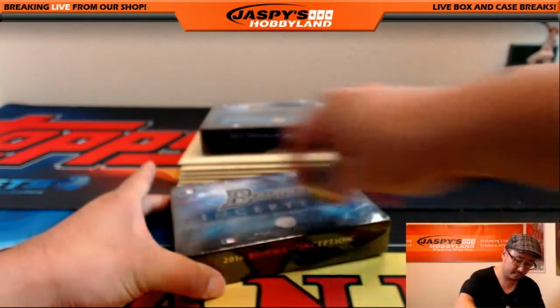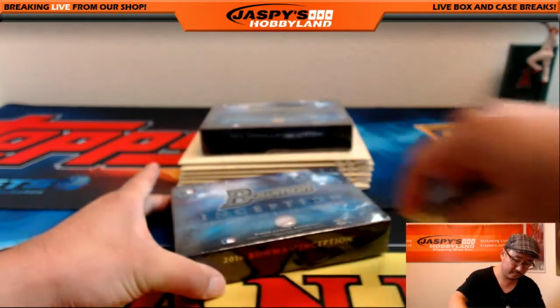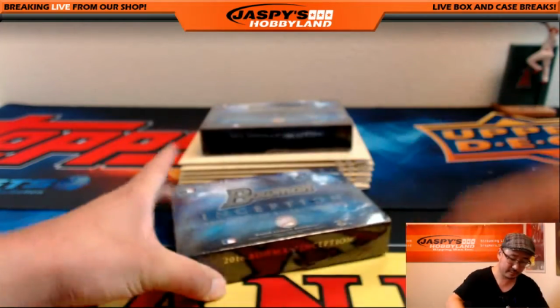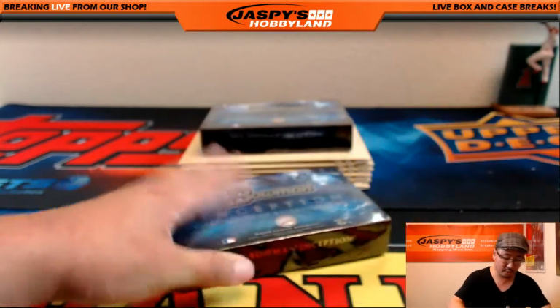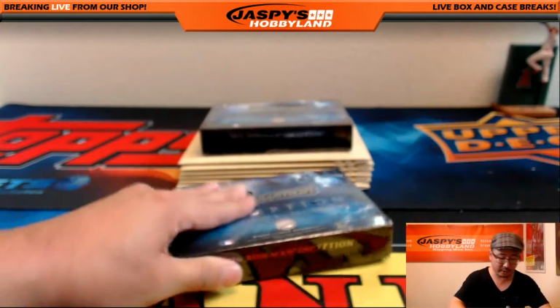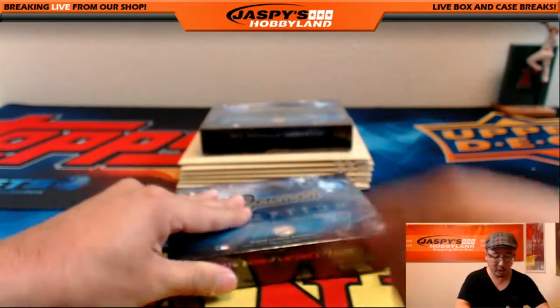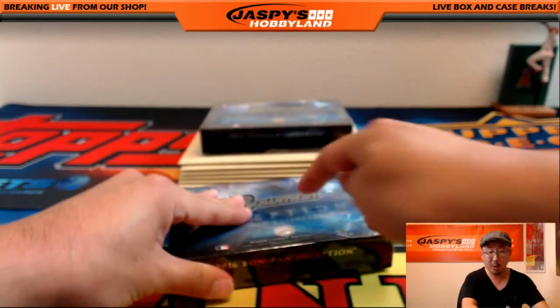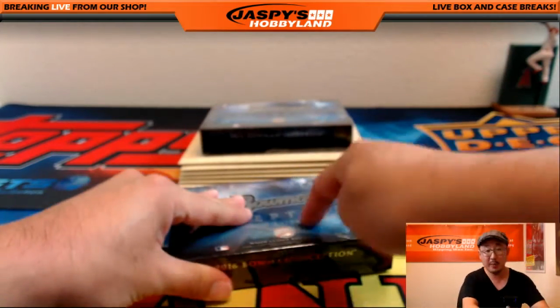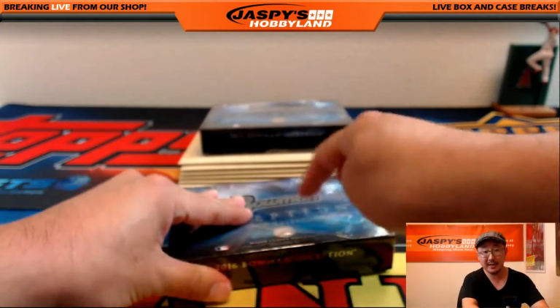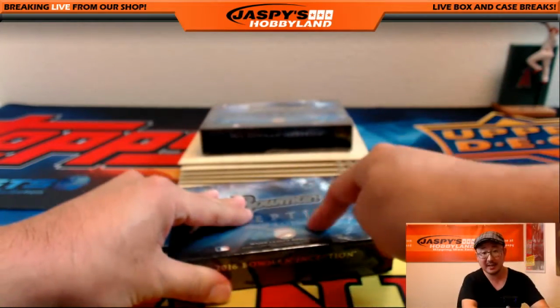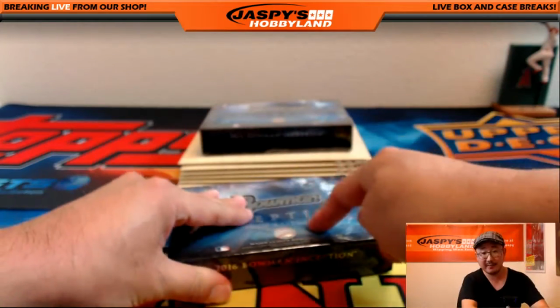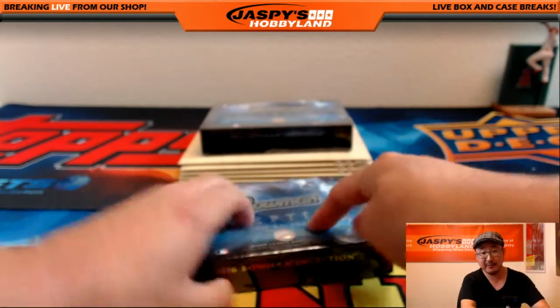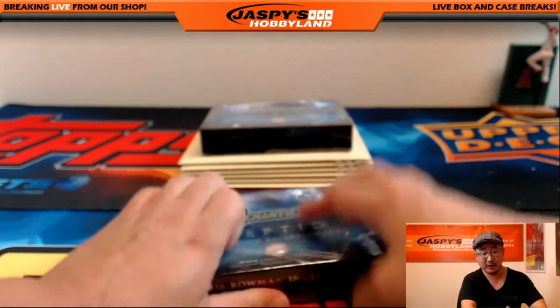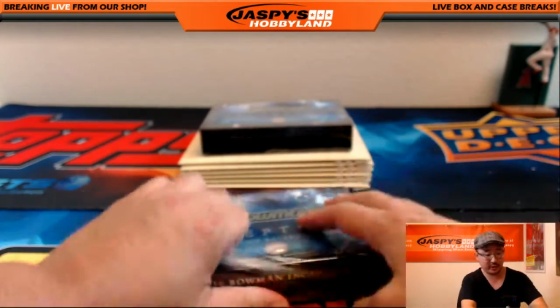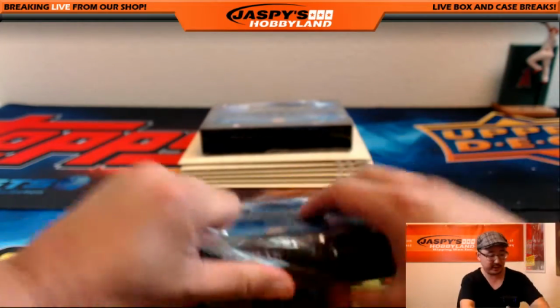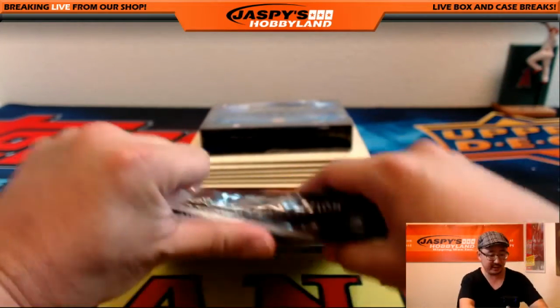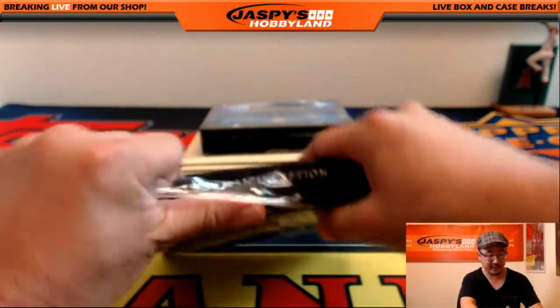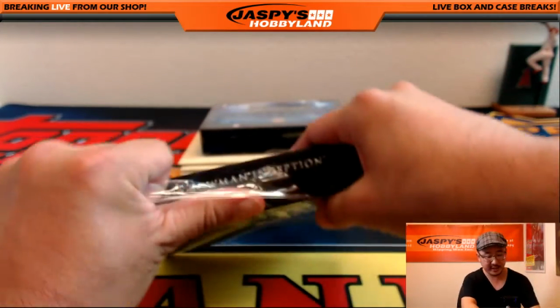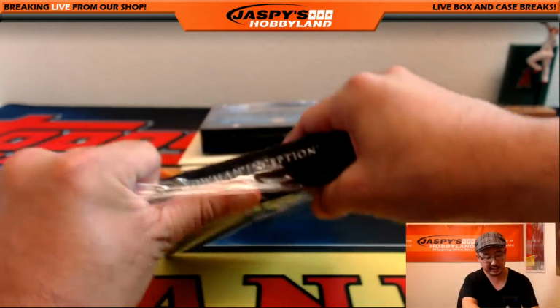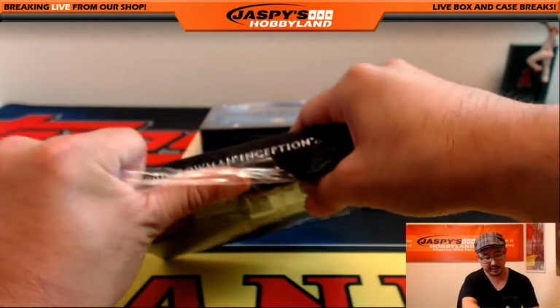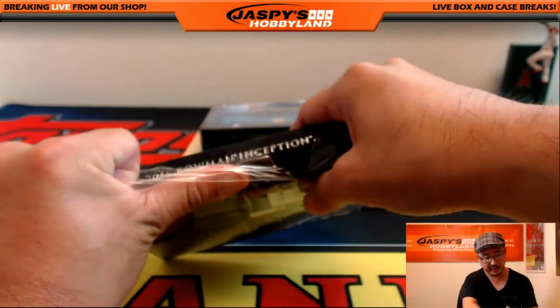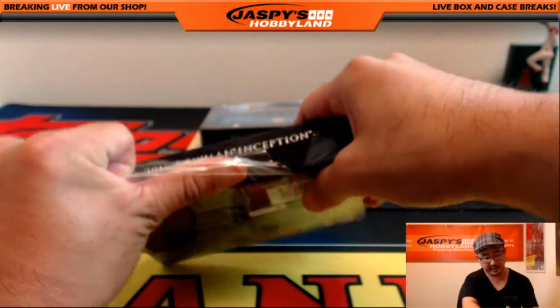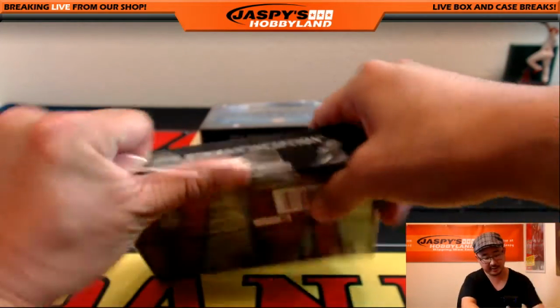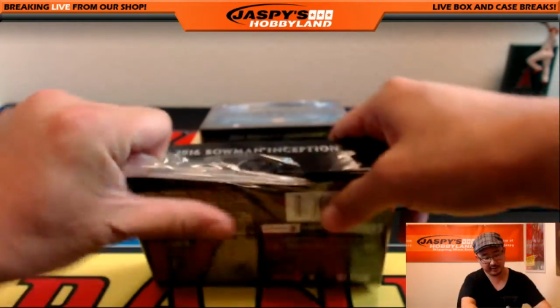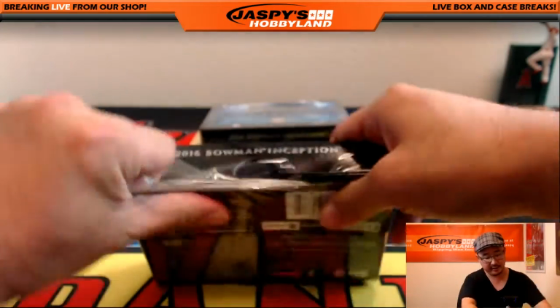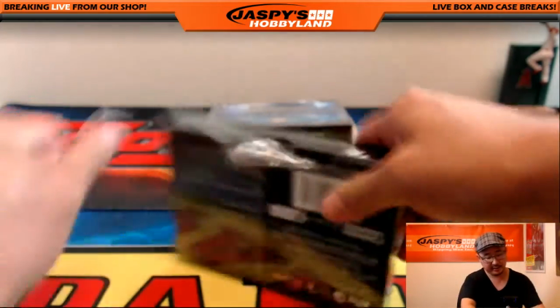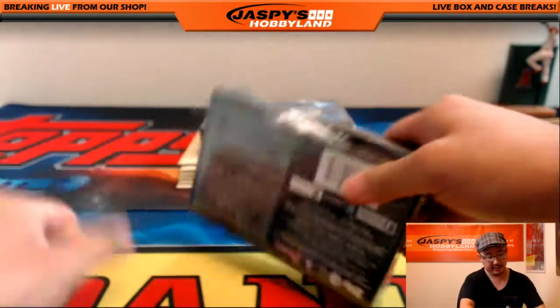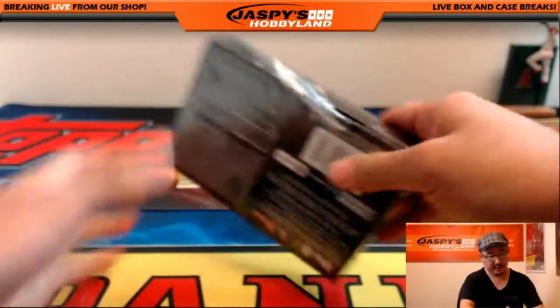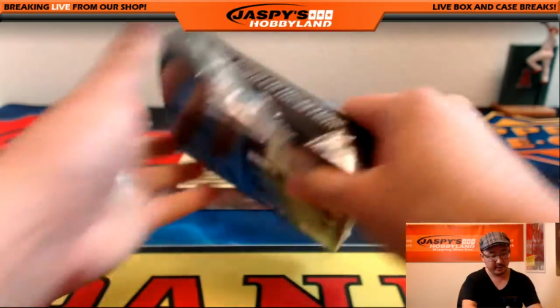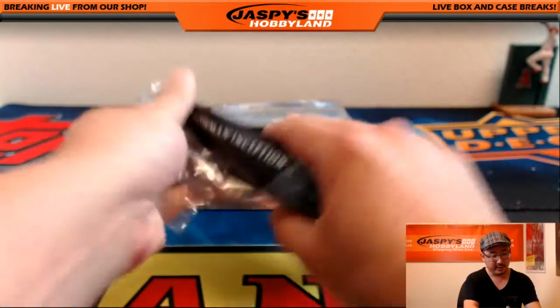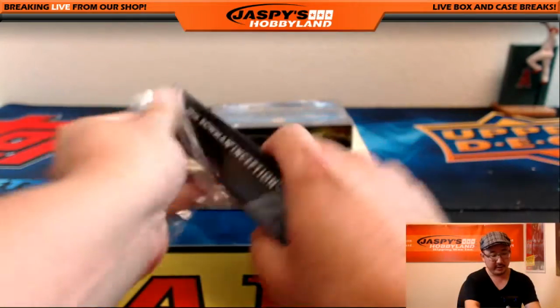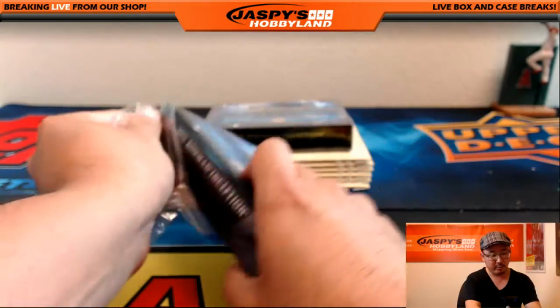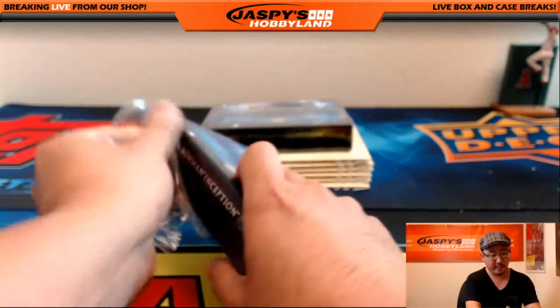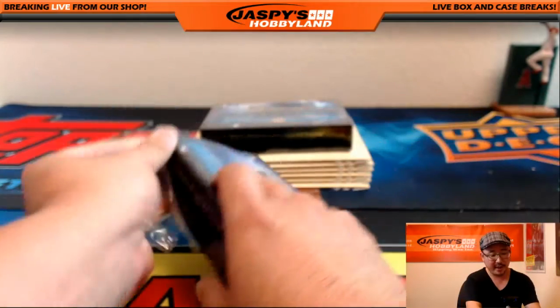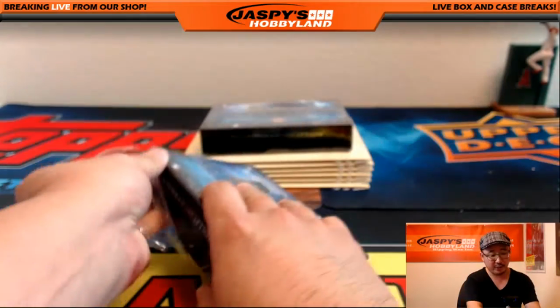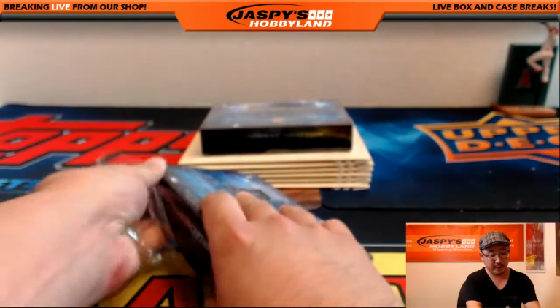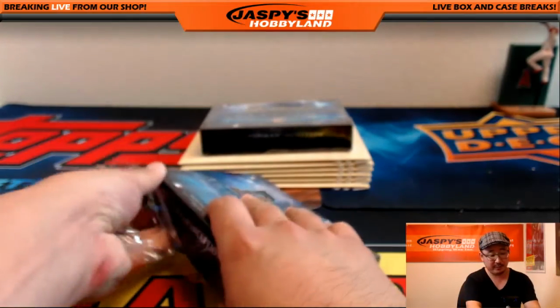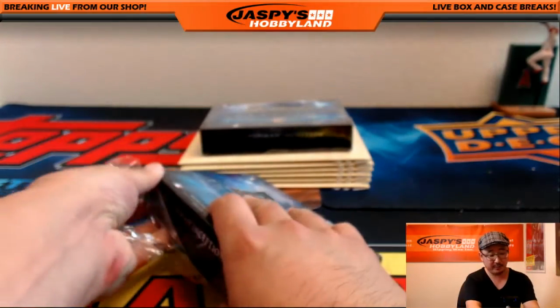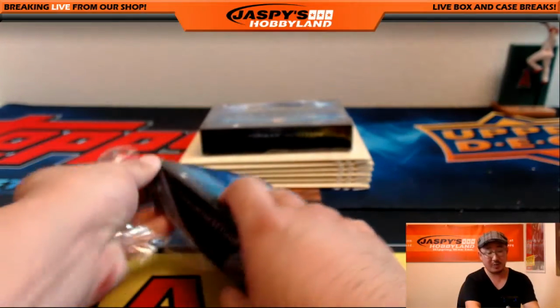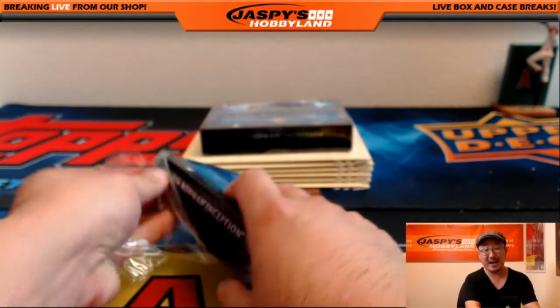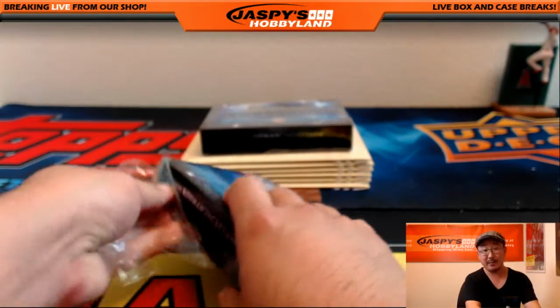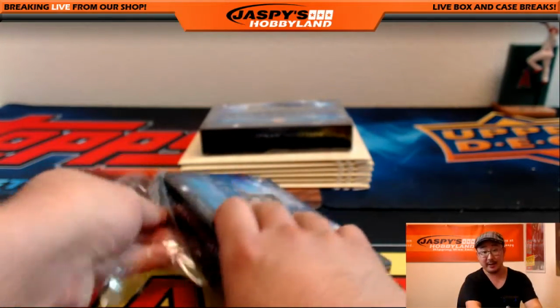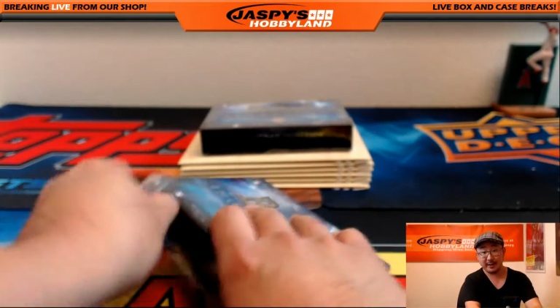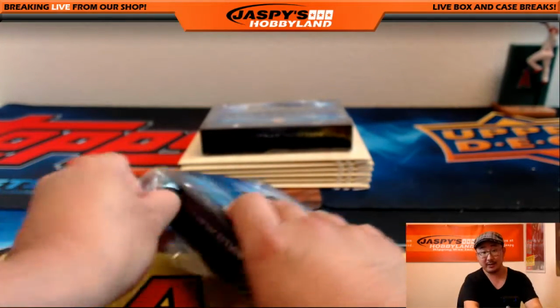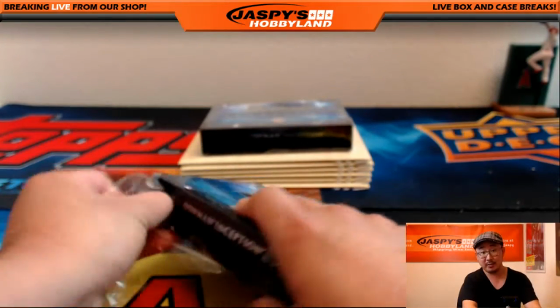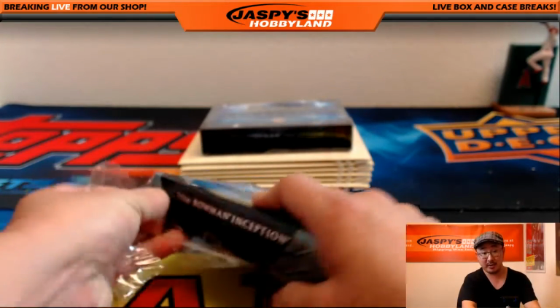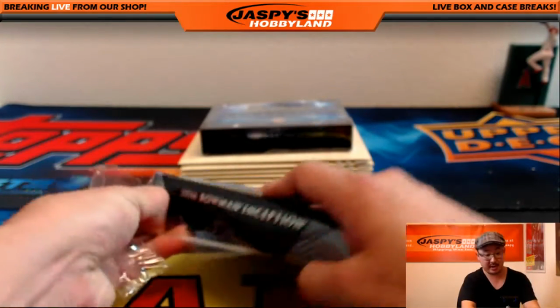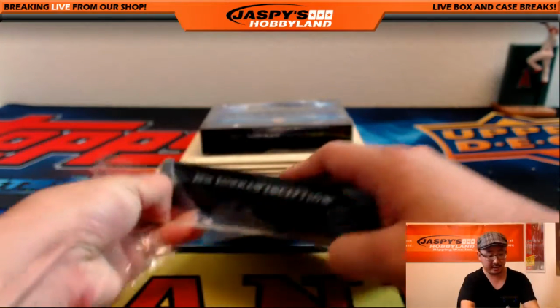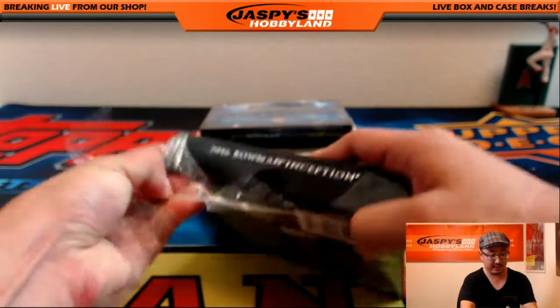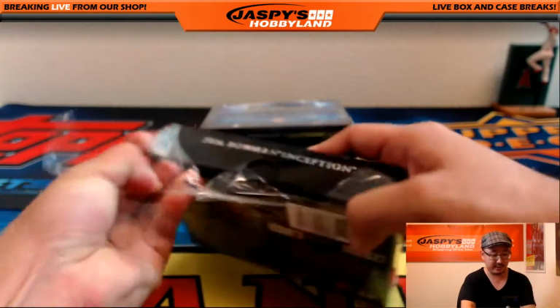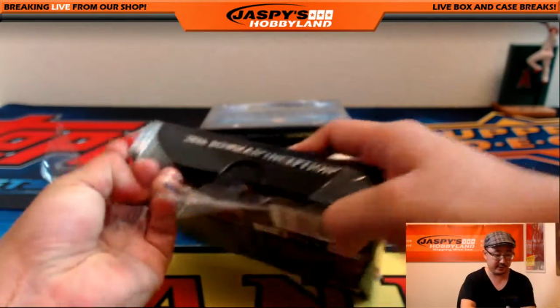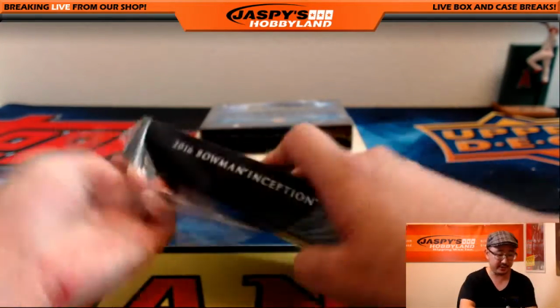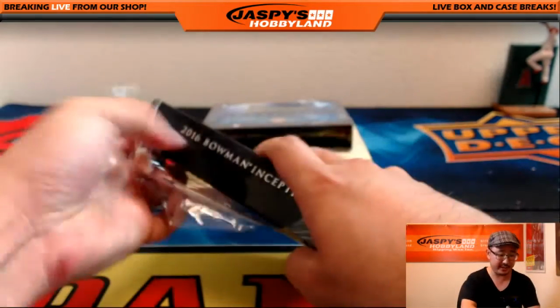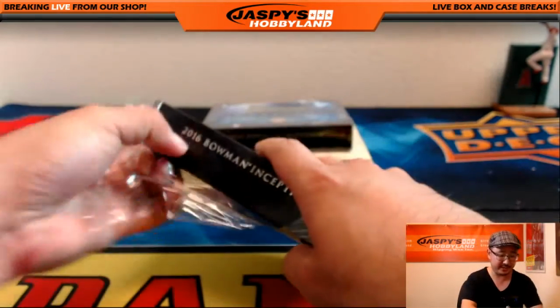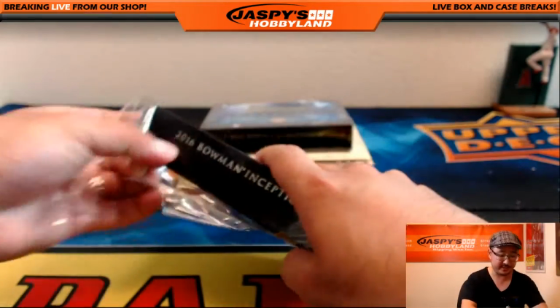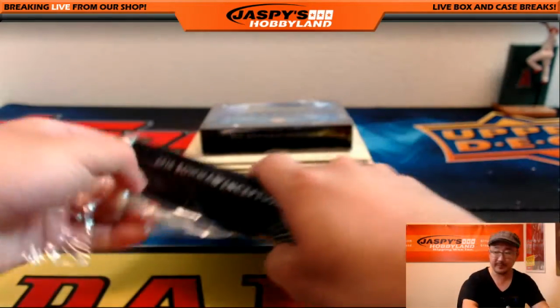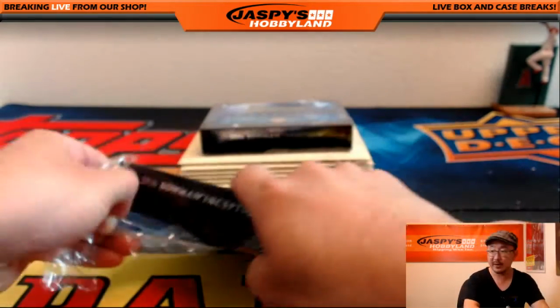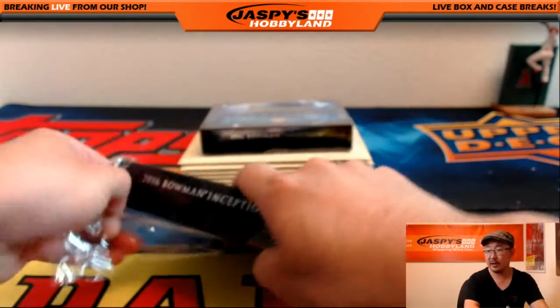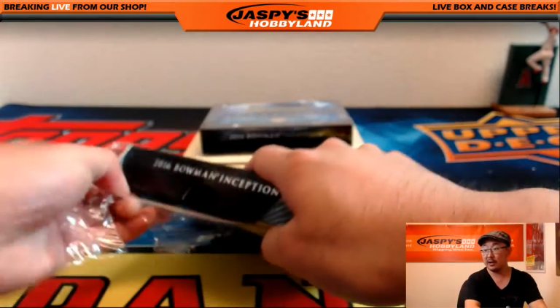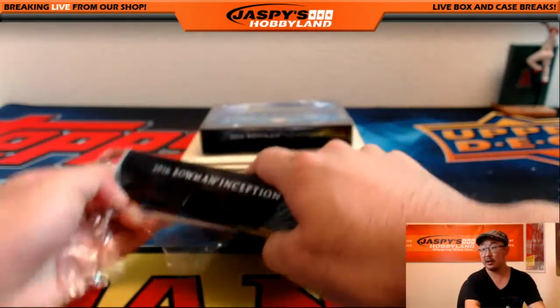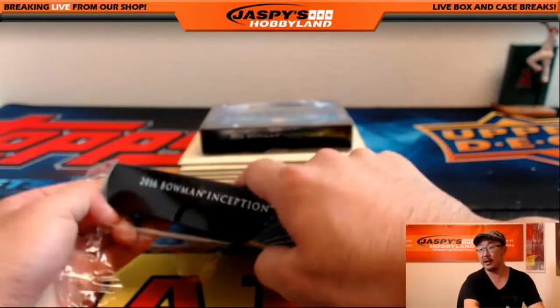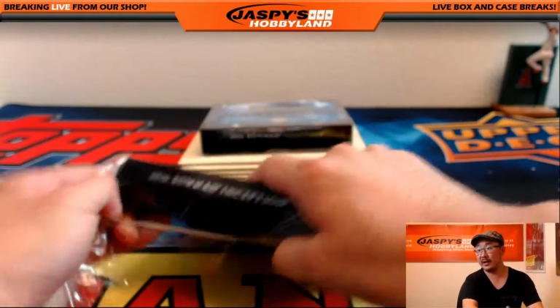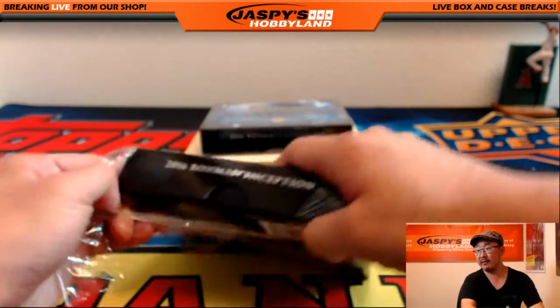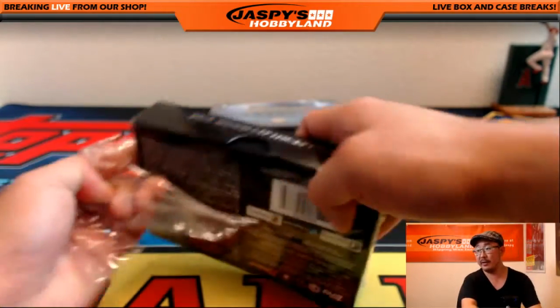So we're going to open these up first just to see what hits are in there, and then we'll match them up randomly to the list. Good luck everybody.